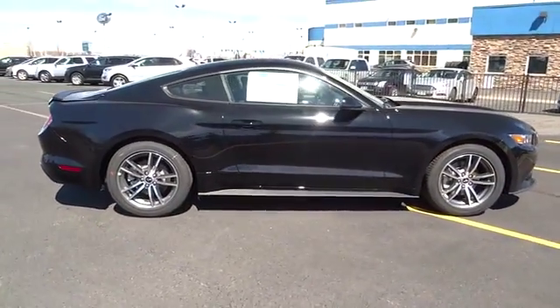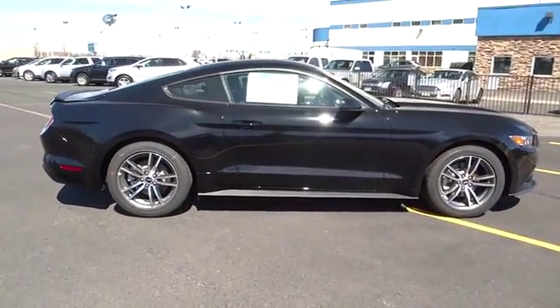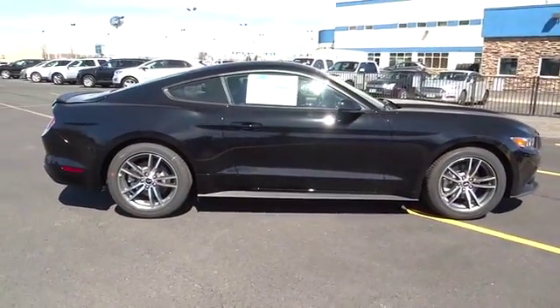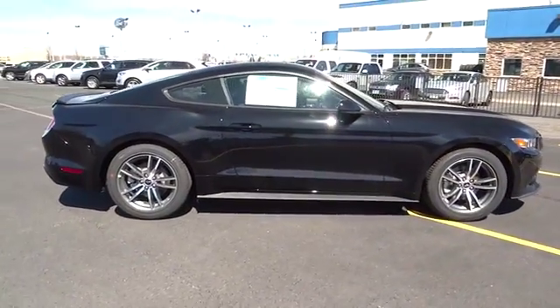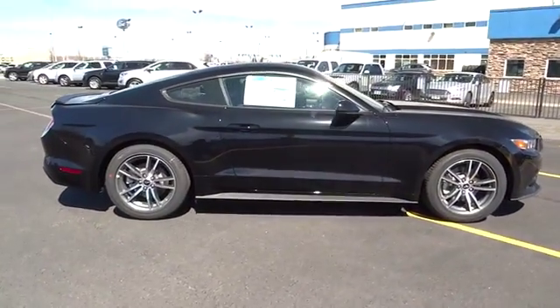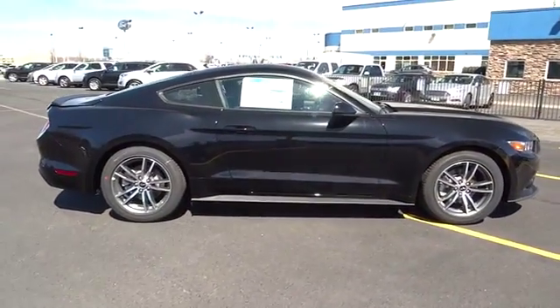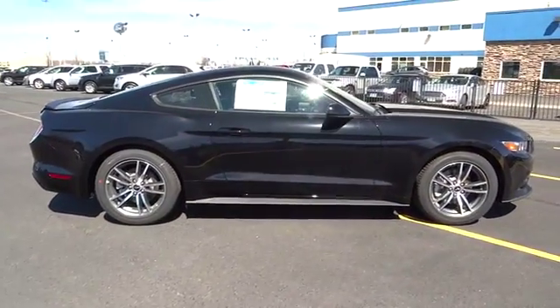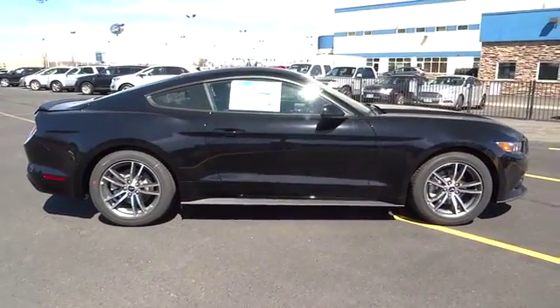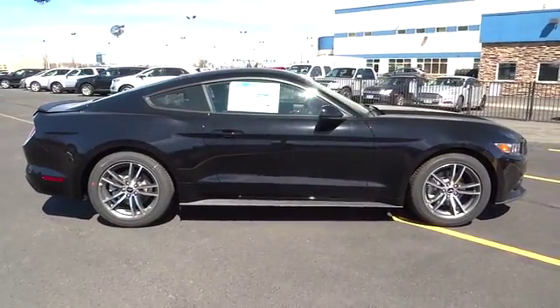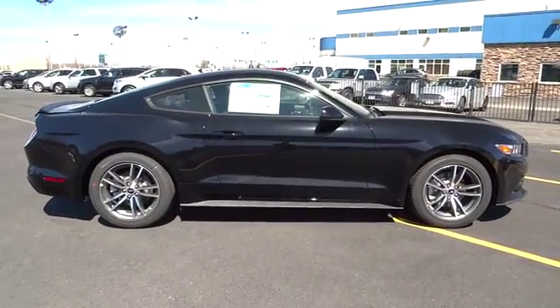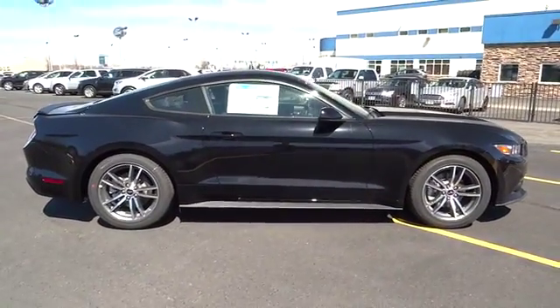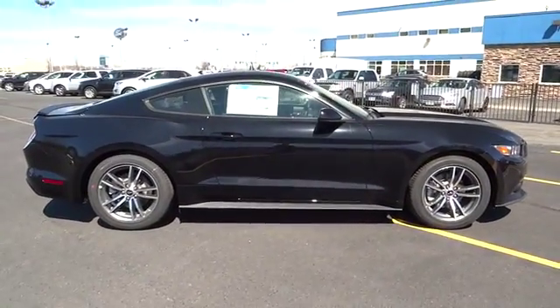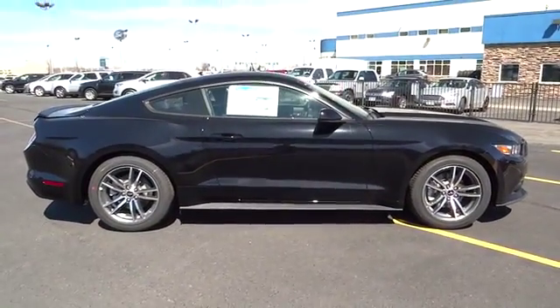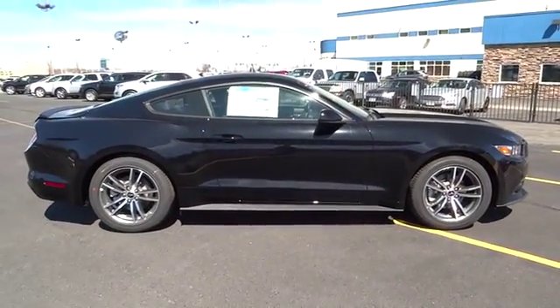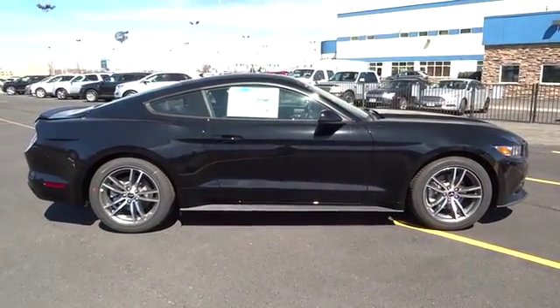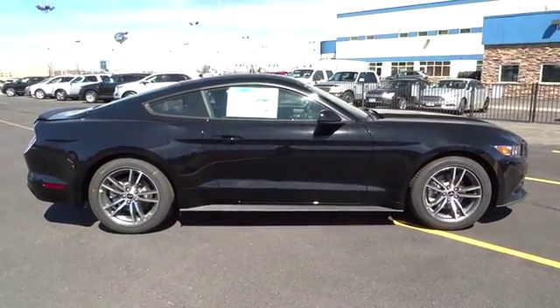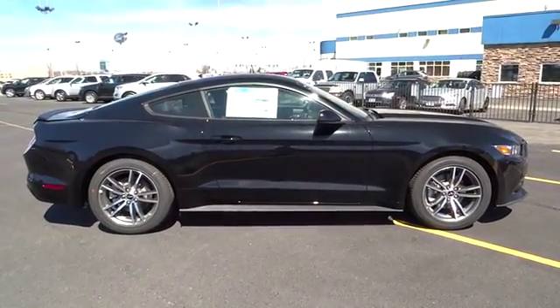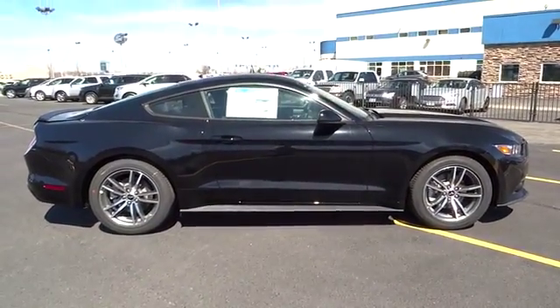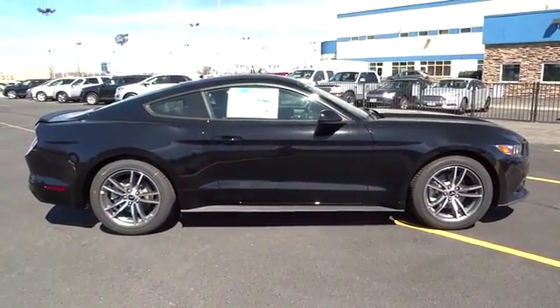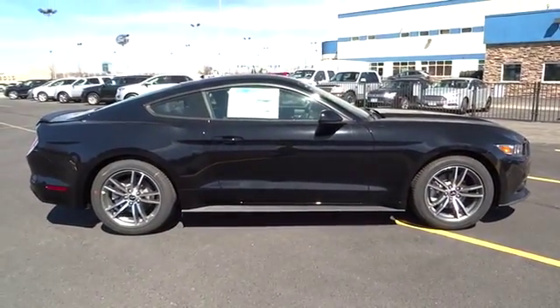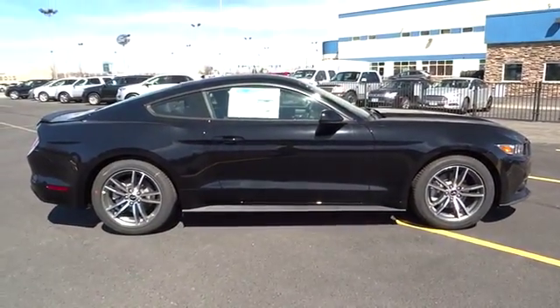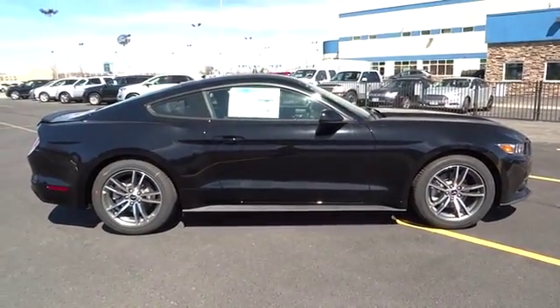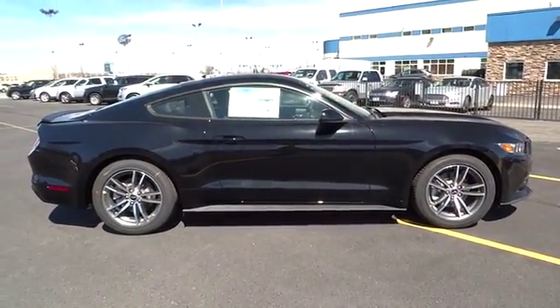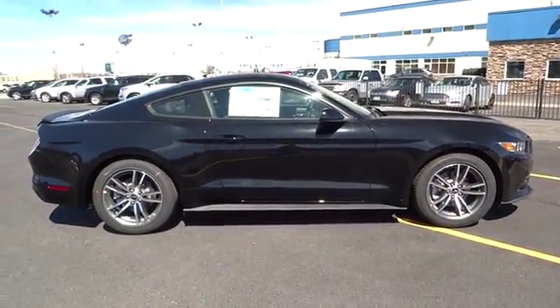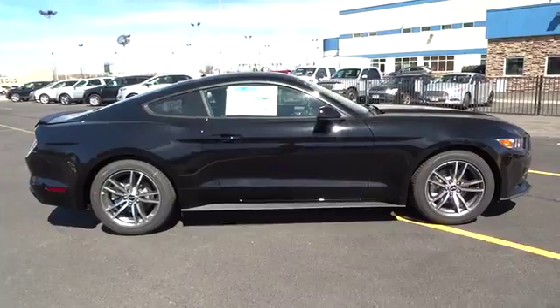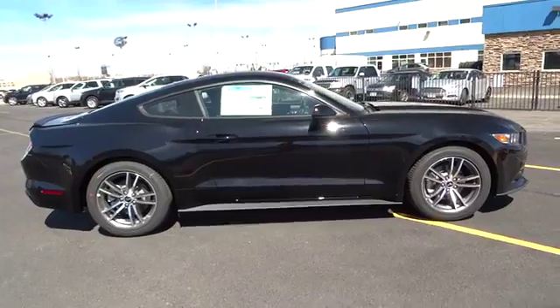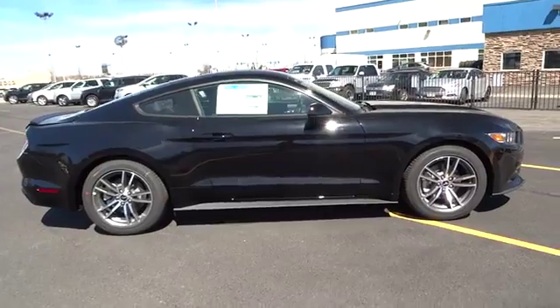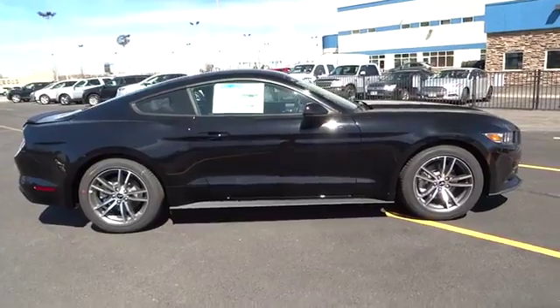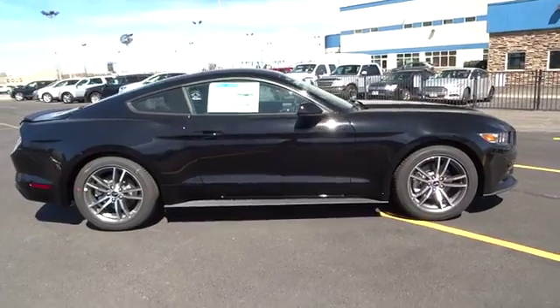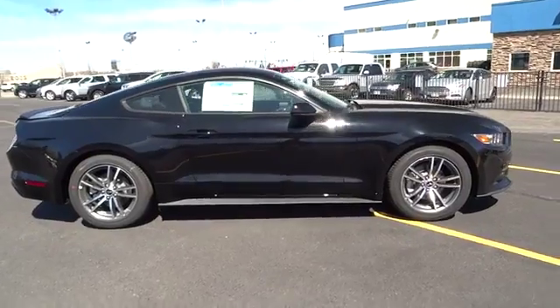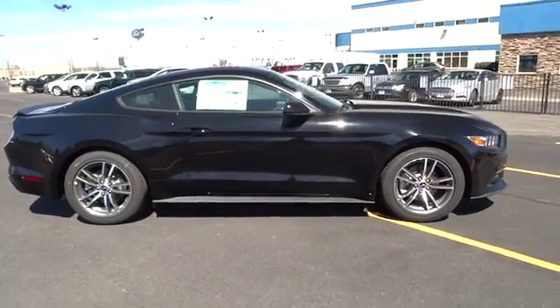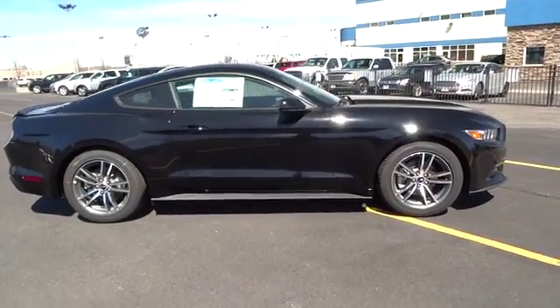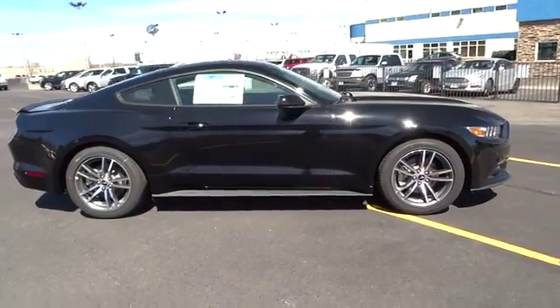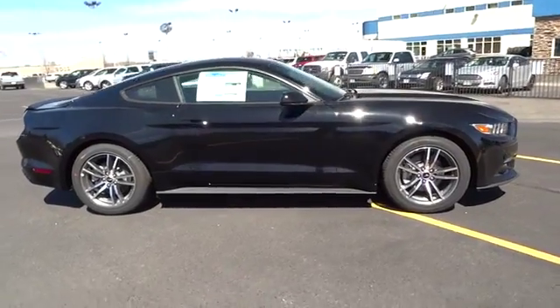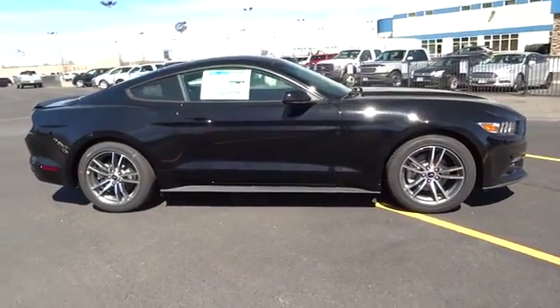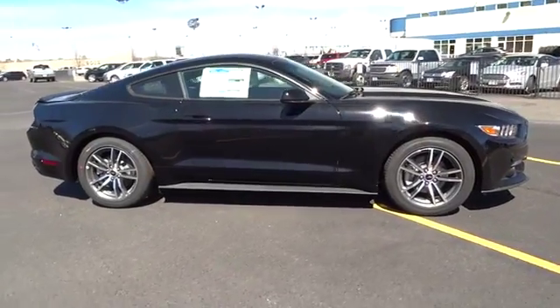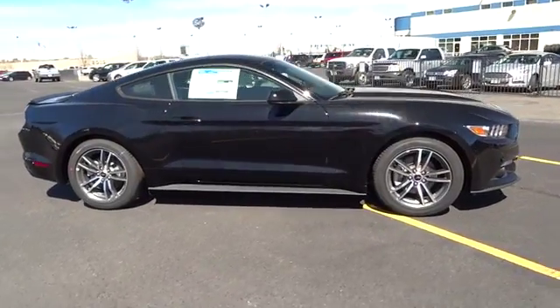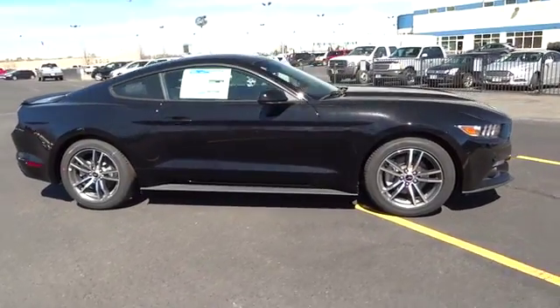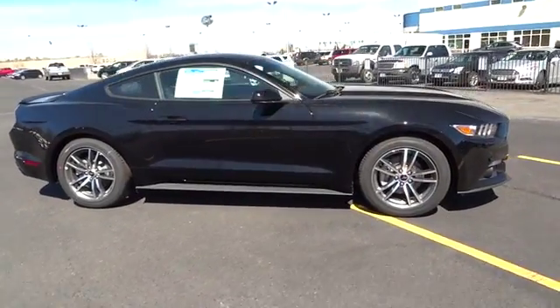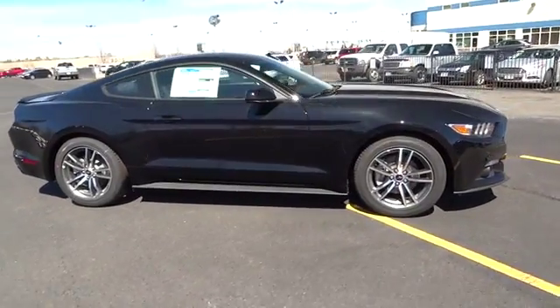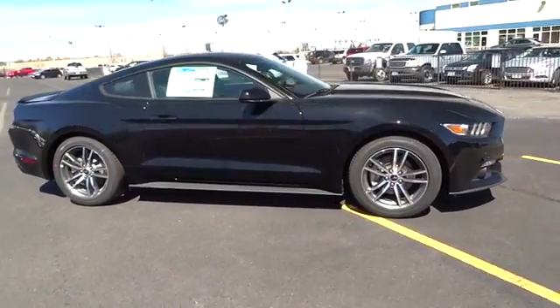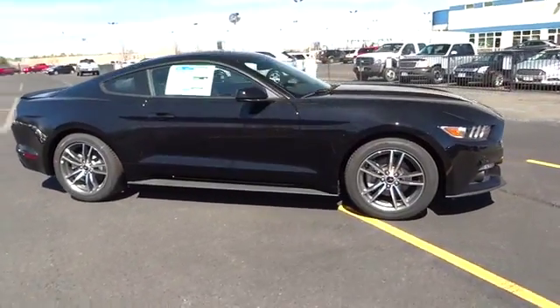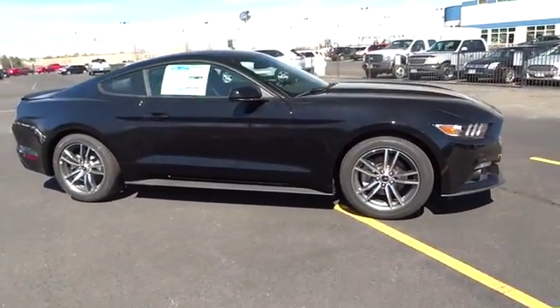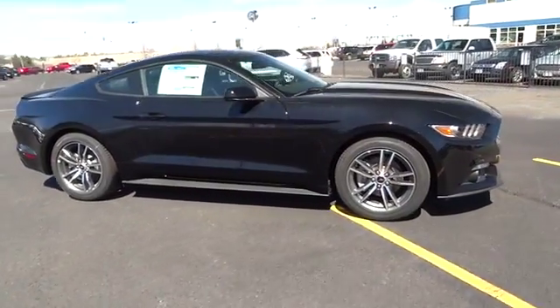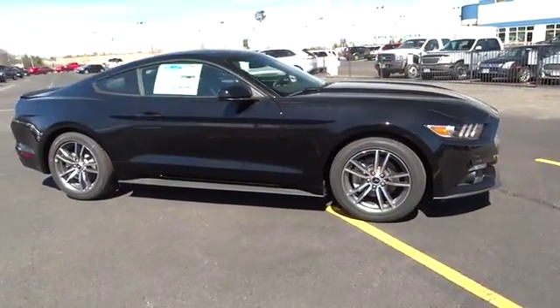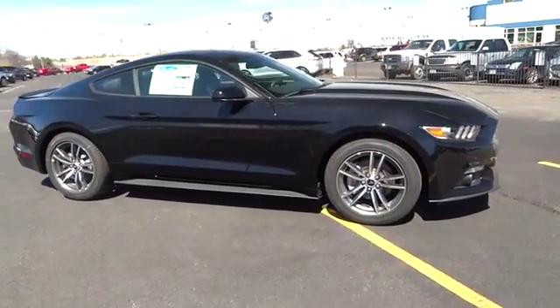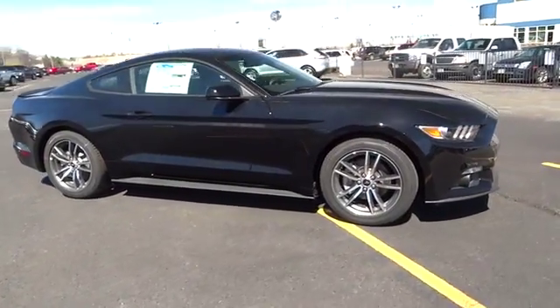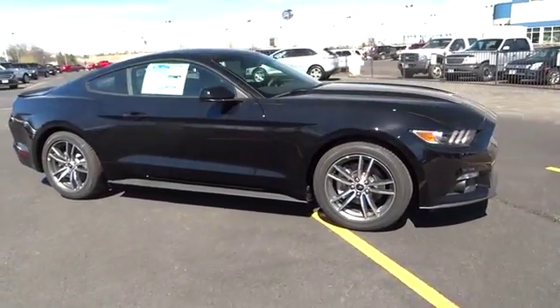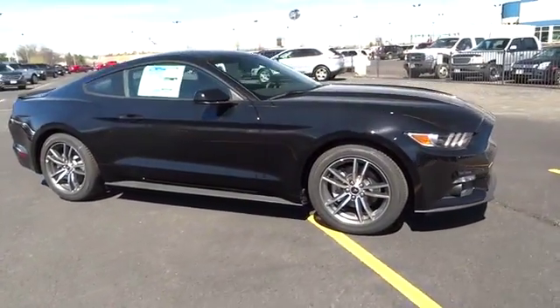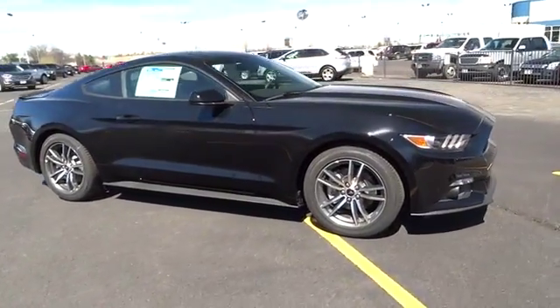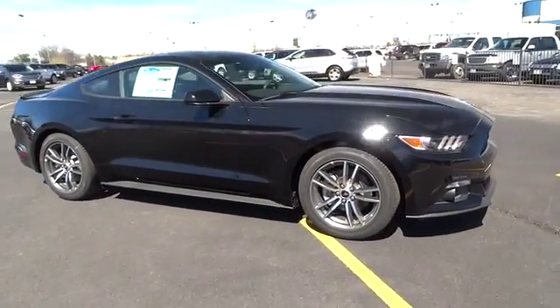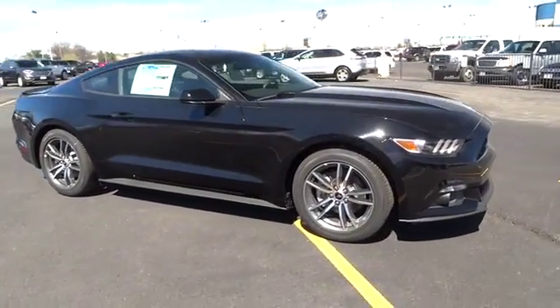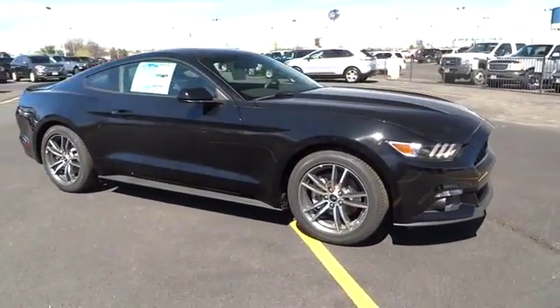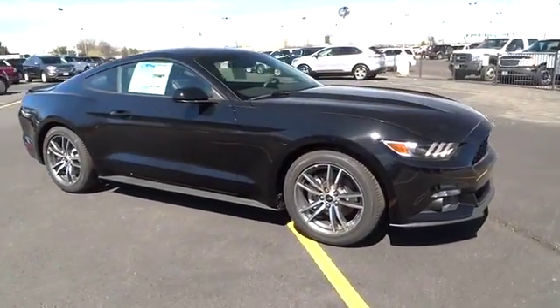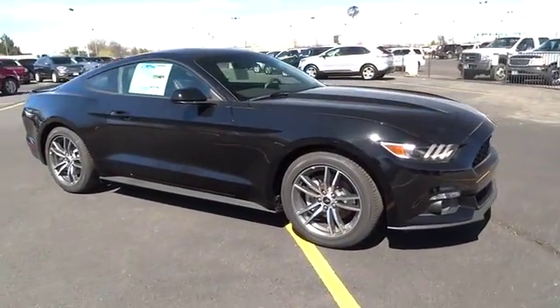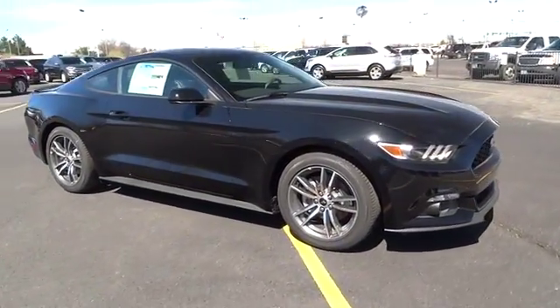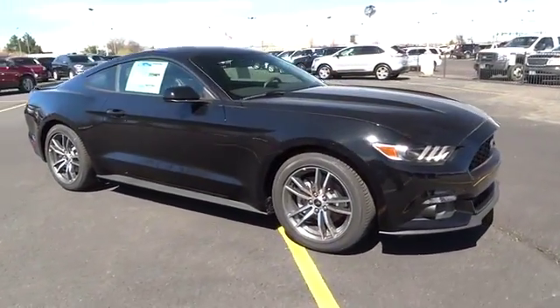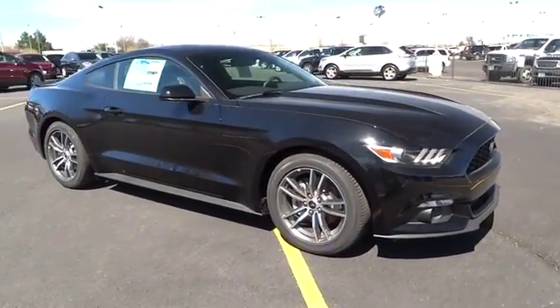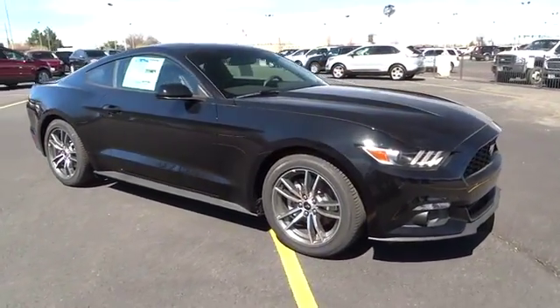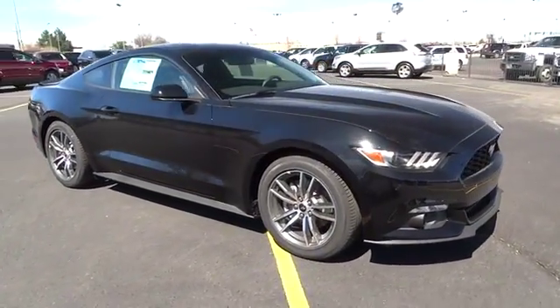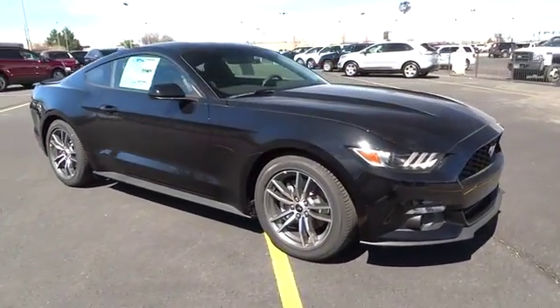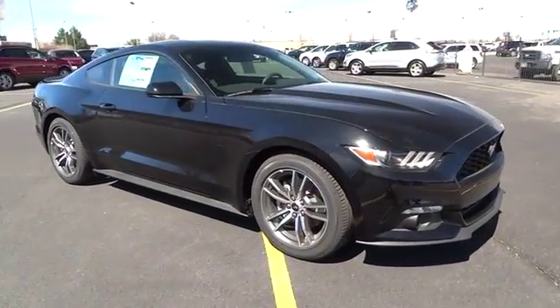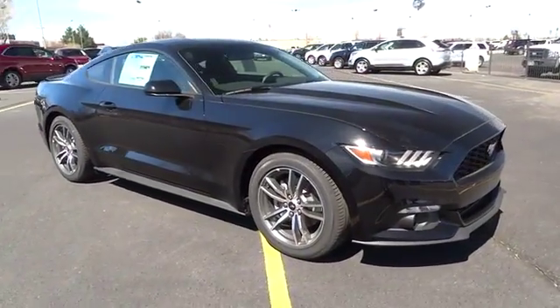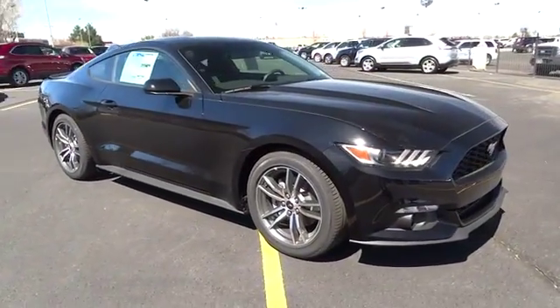Rear spoiler. Take this vehicle for a spin and see why so many shoppers are now proud owners.